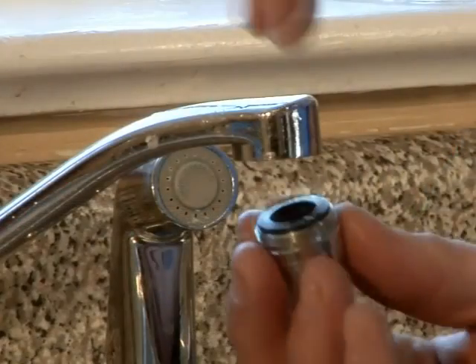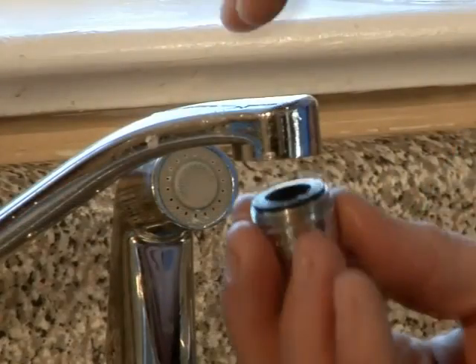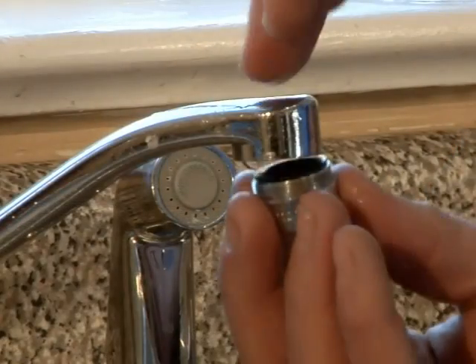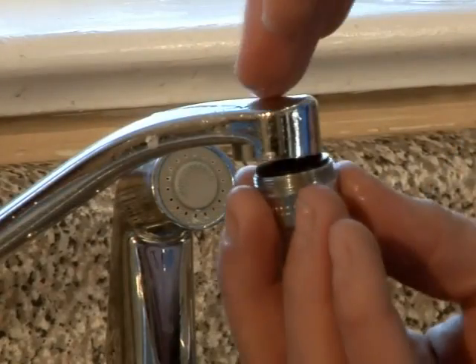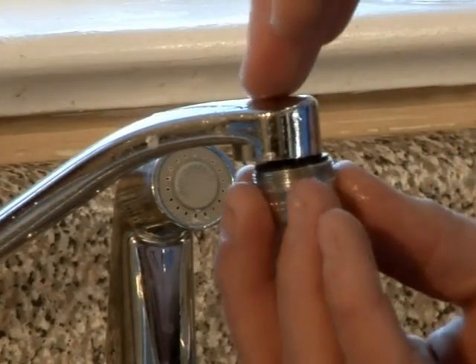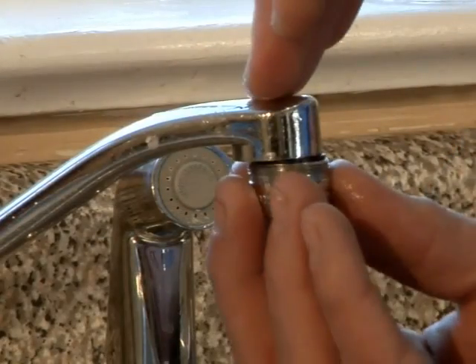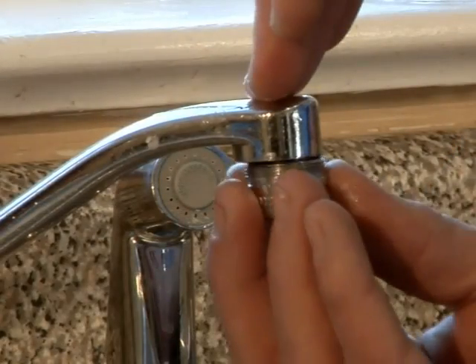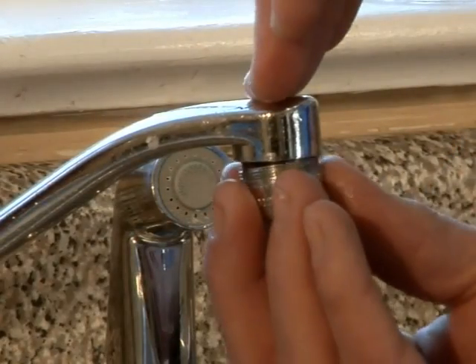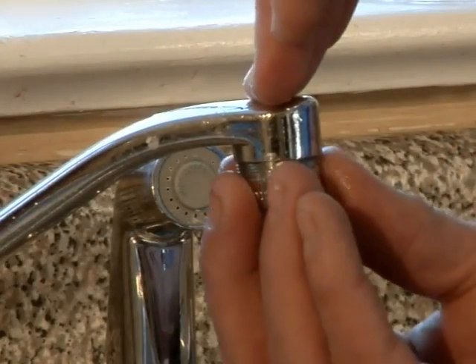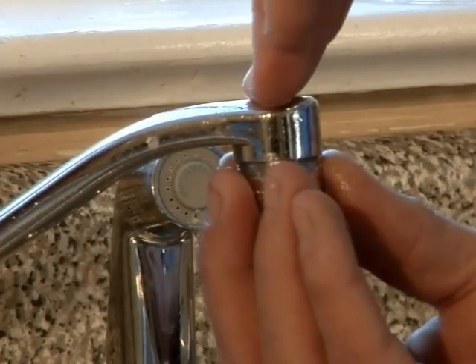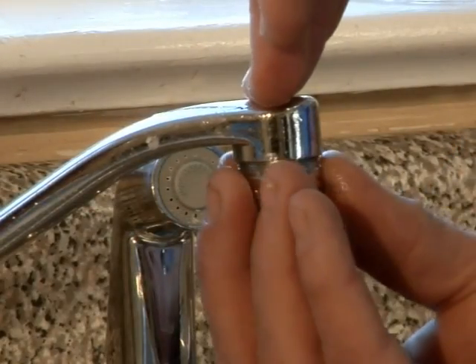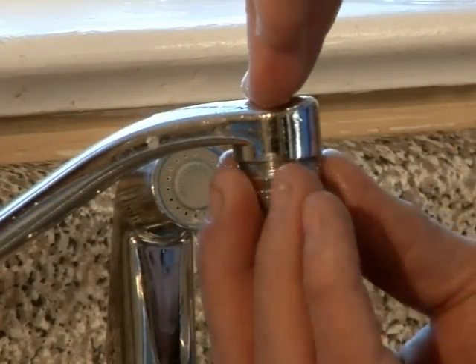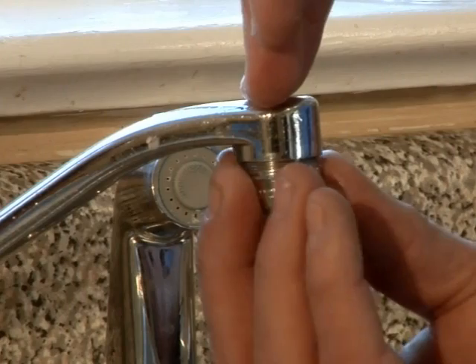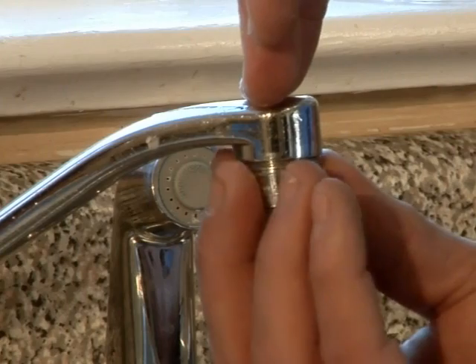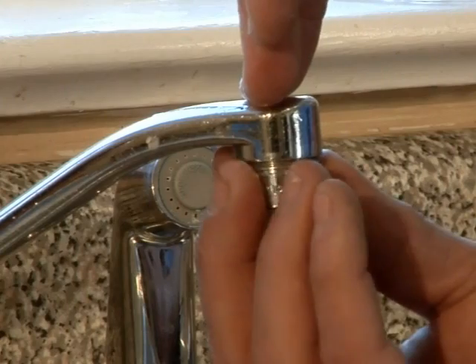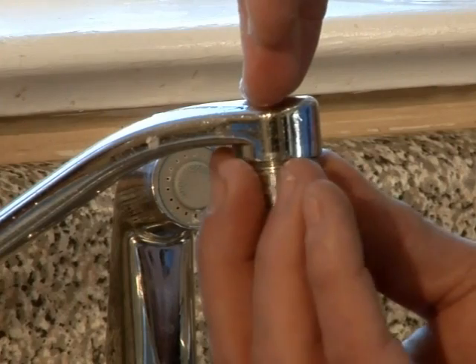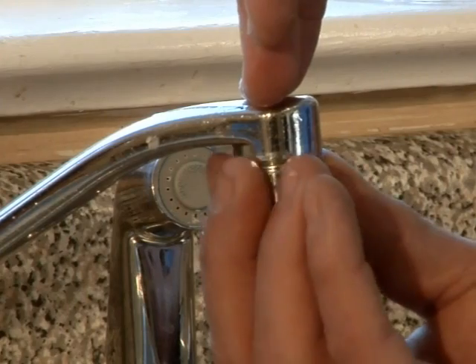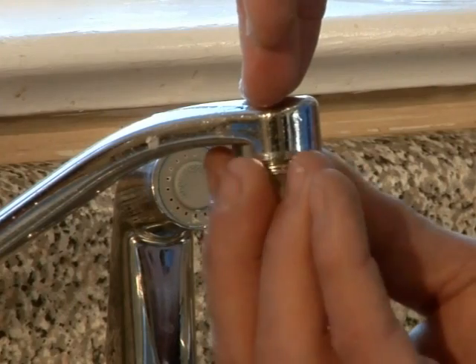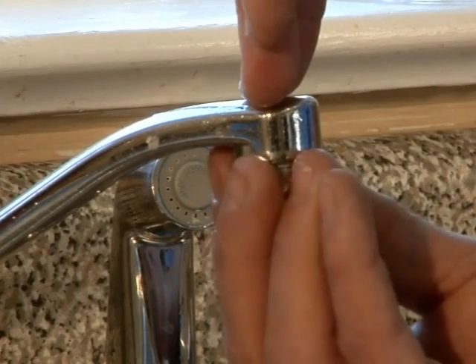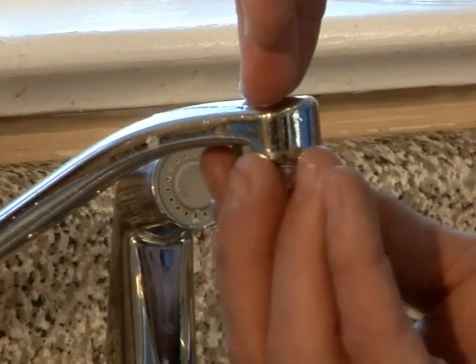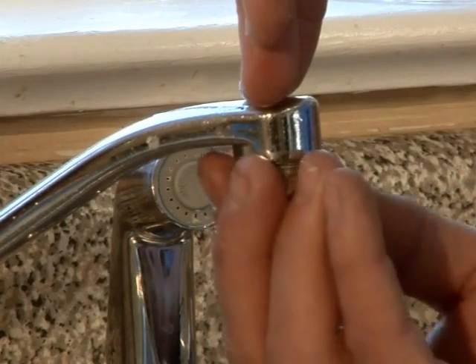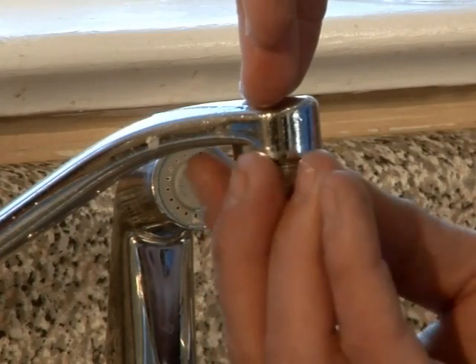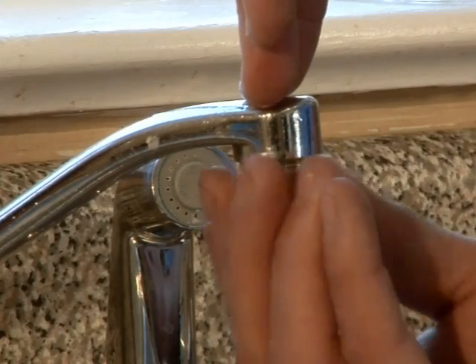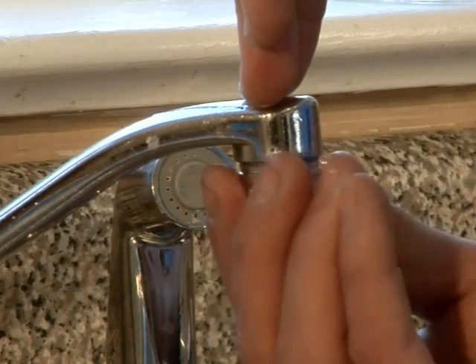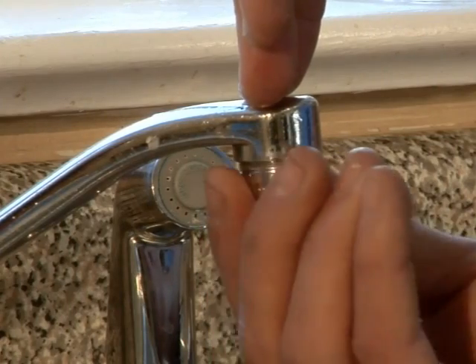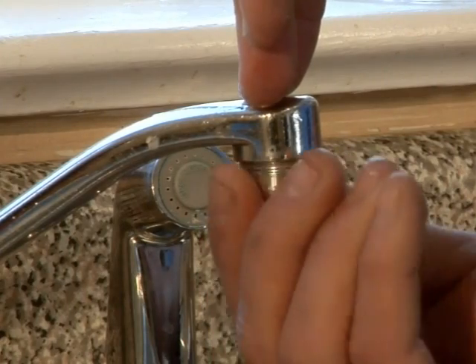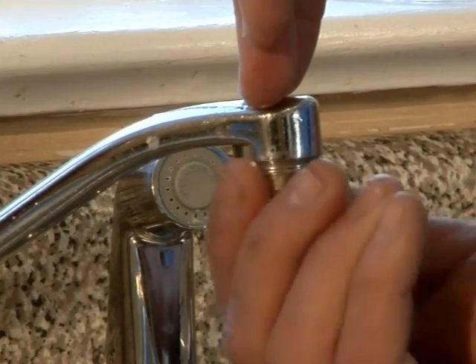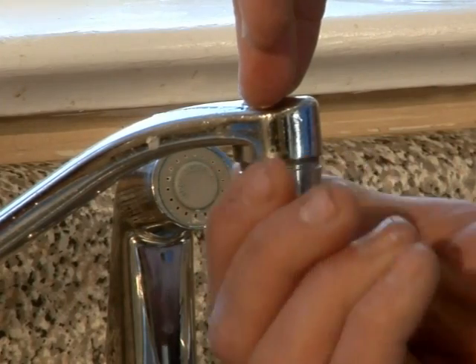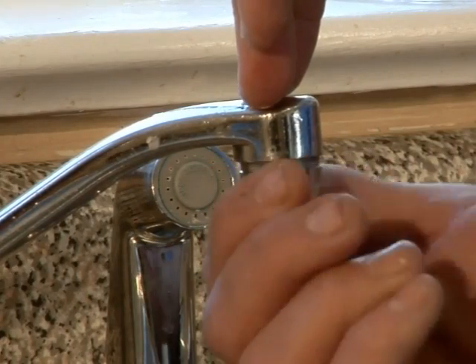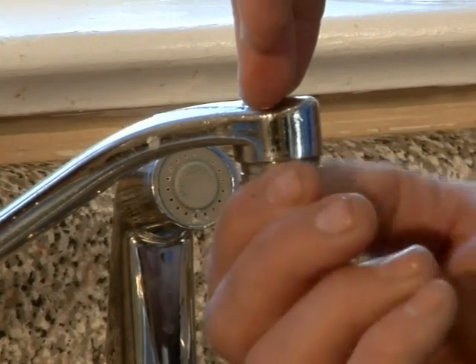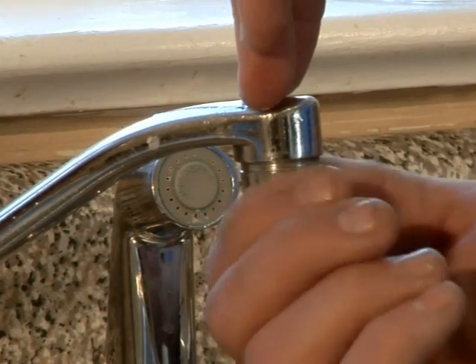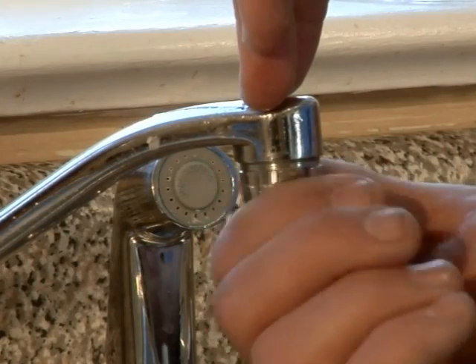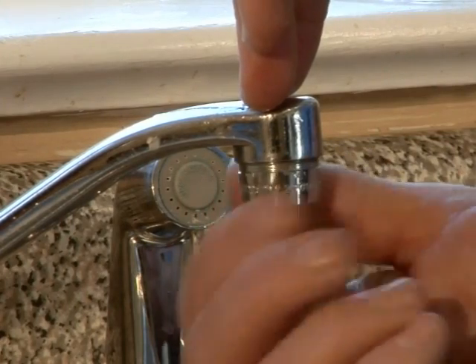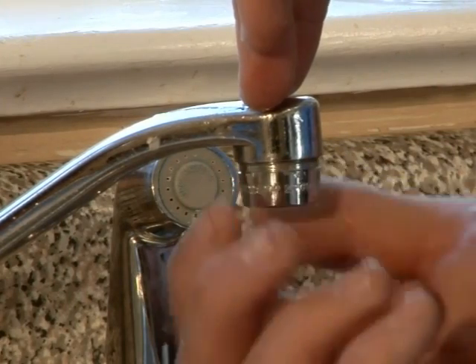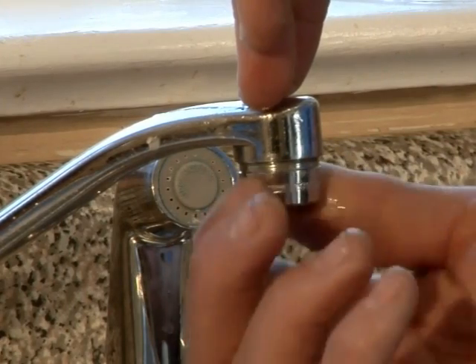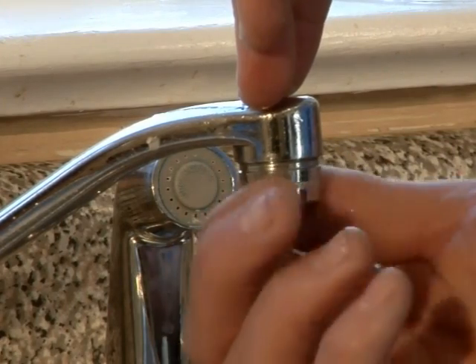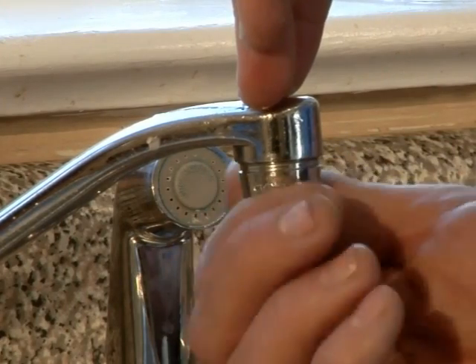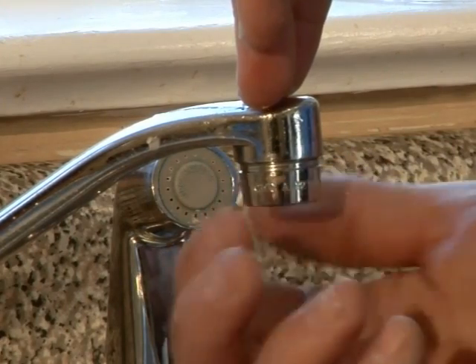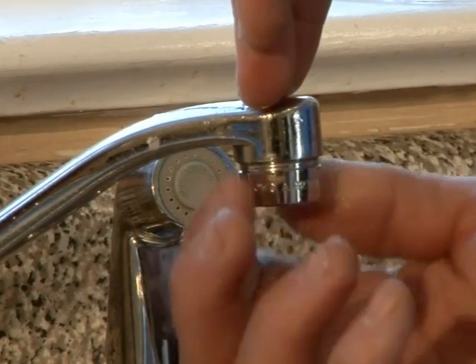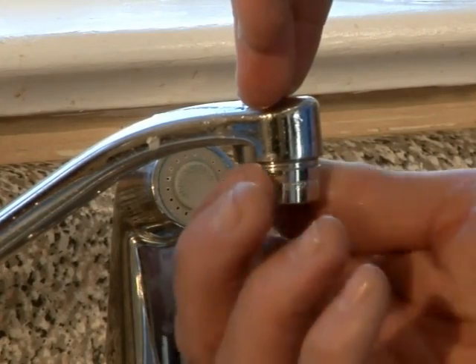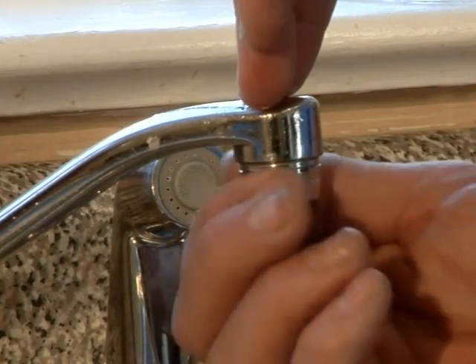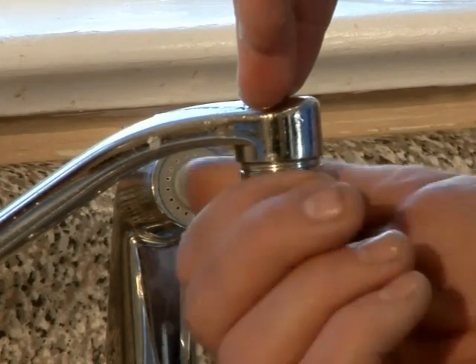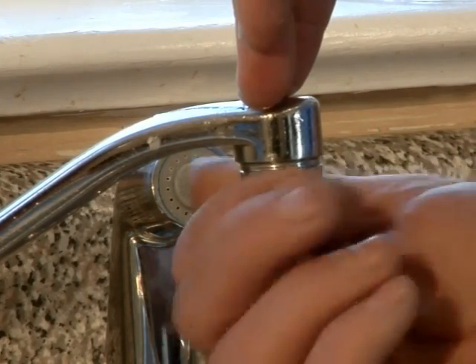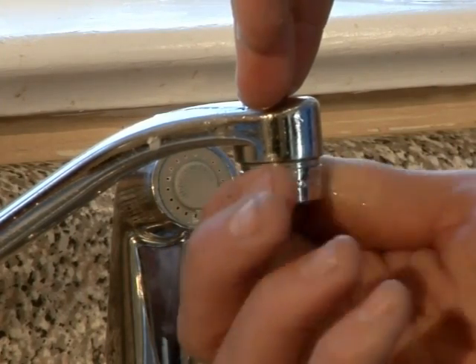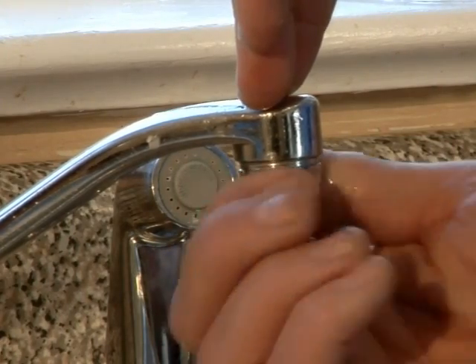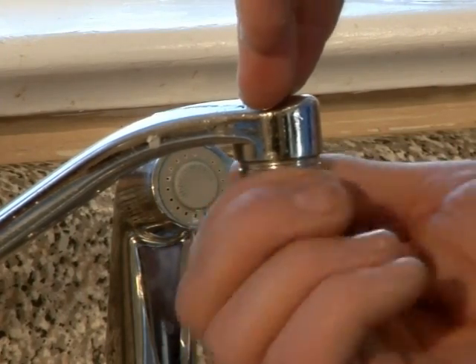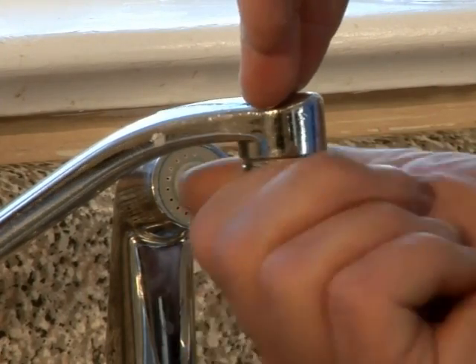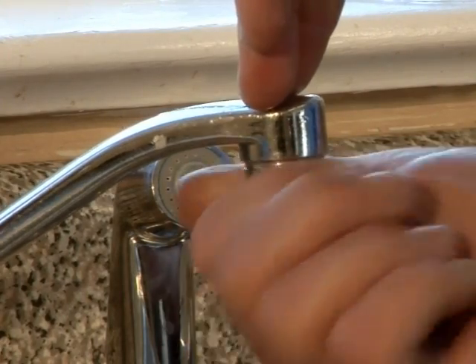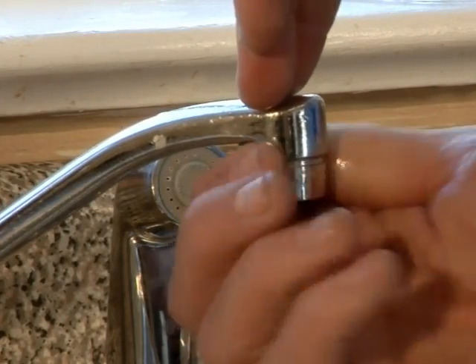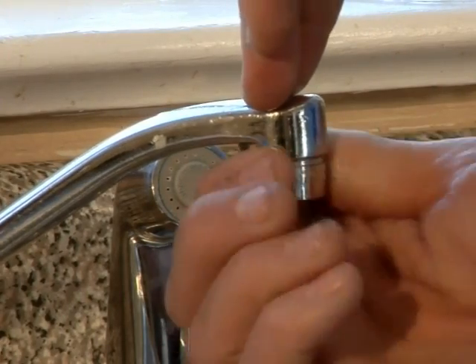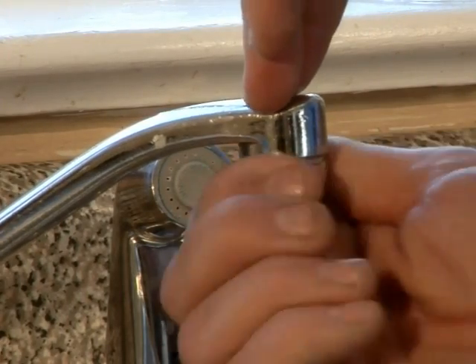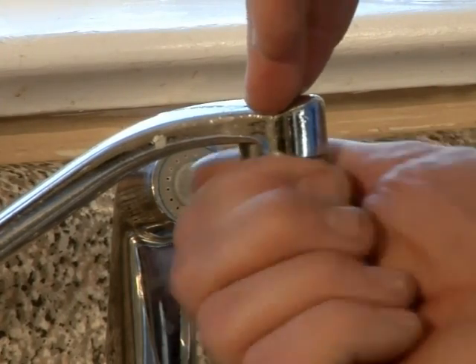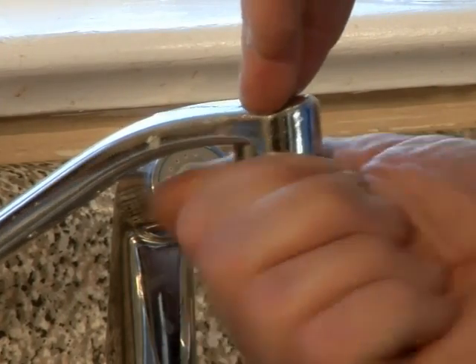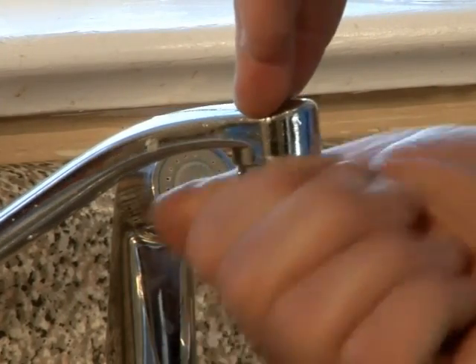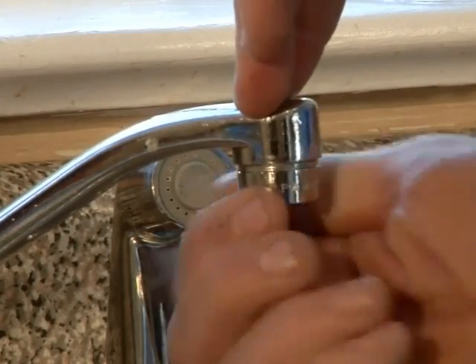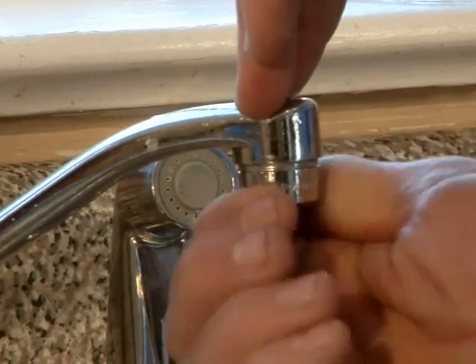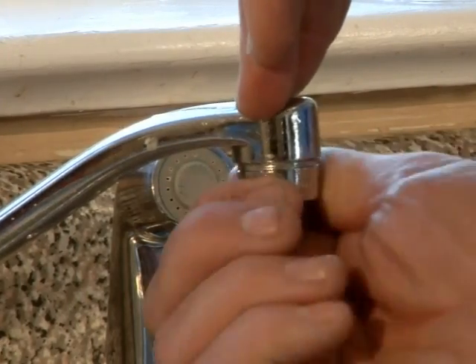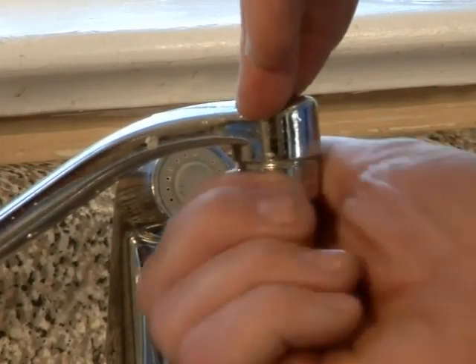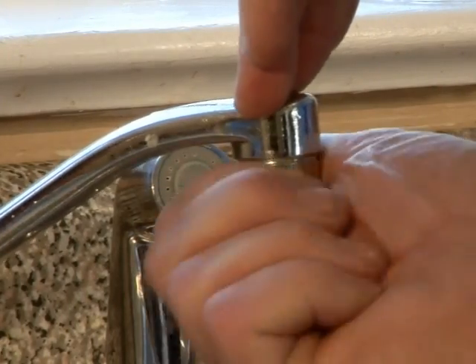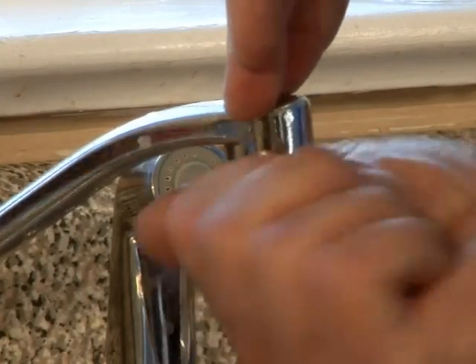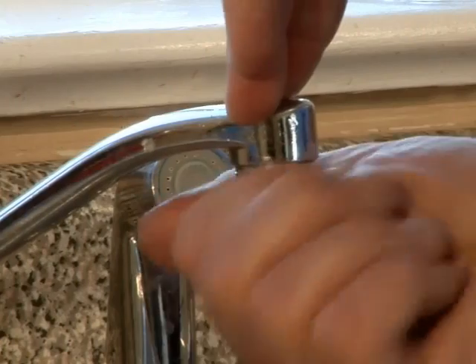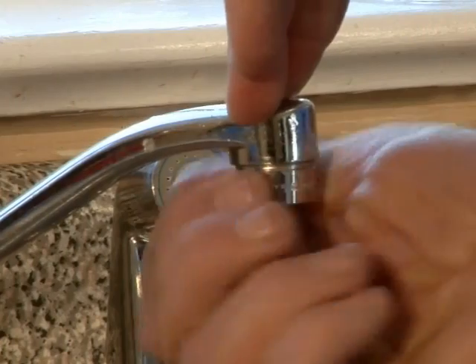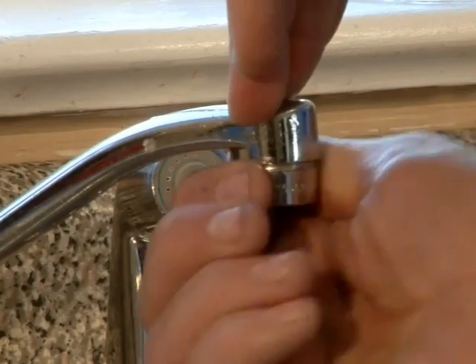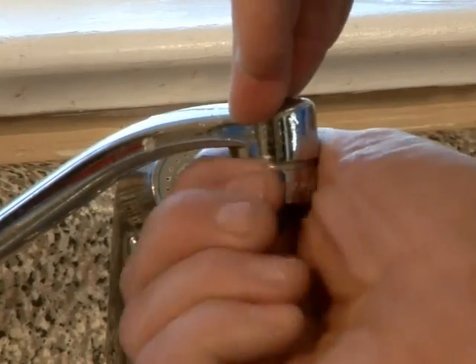It's important to hand-tighten the faucet head instead of using a wrench so you don't accidentally over-tighten the washer or faucet head.